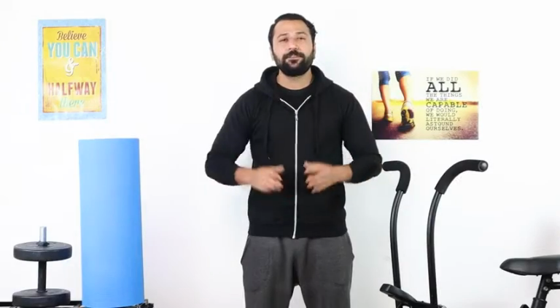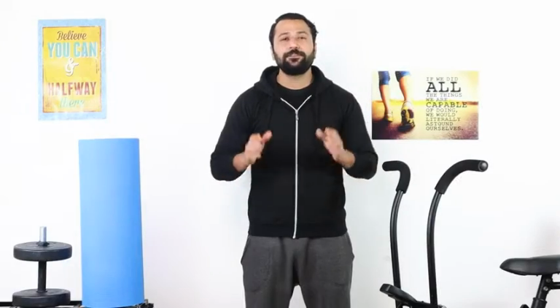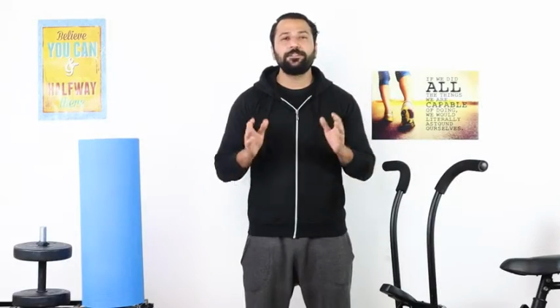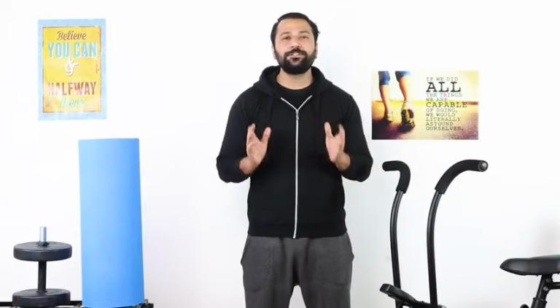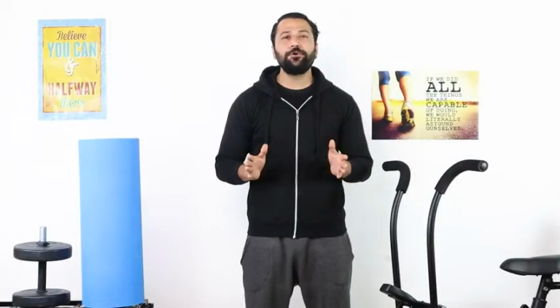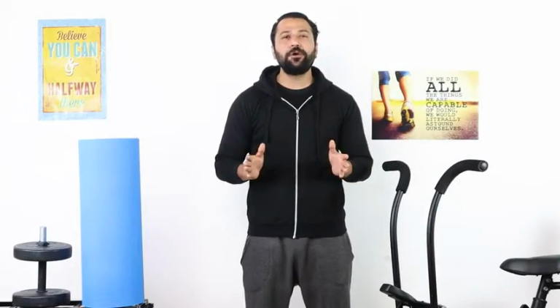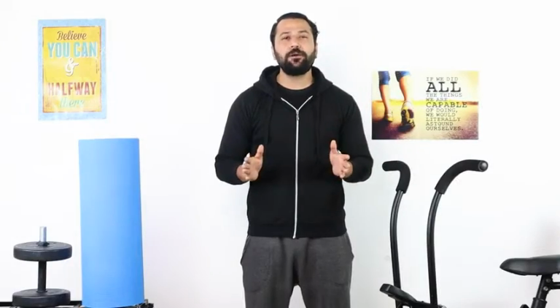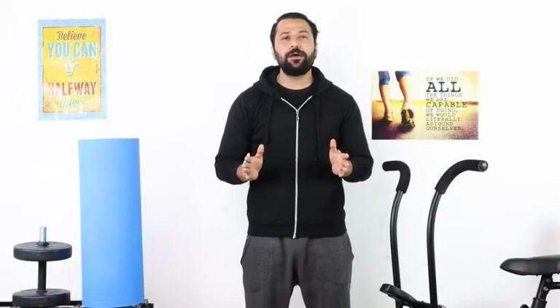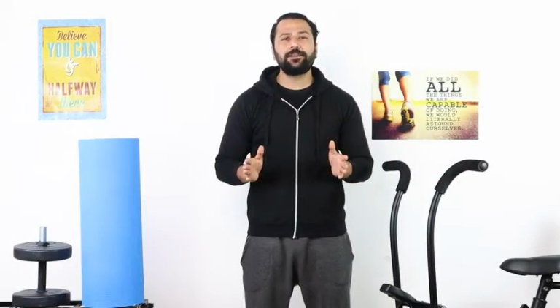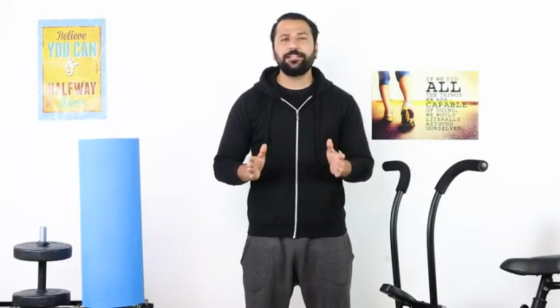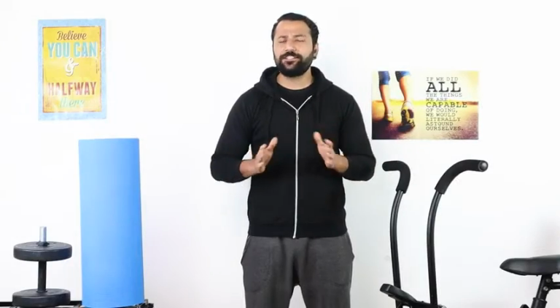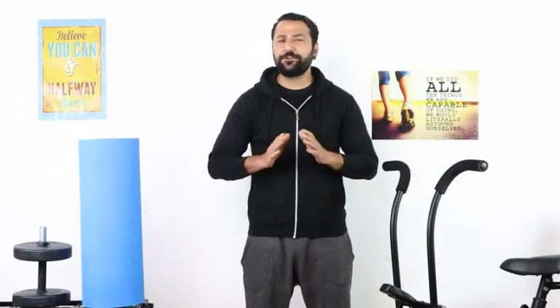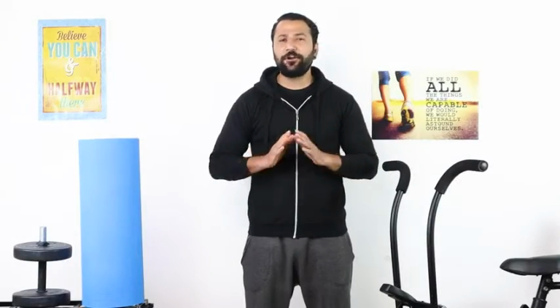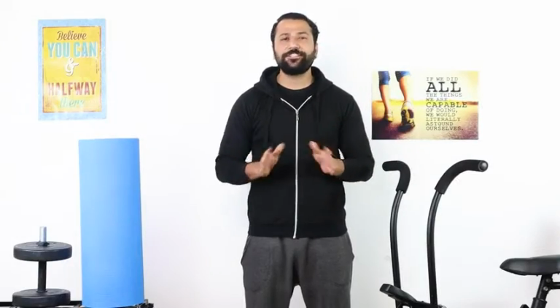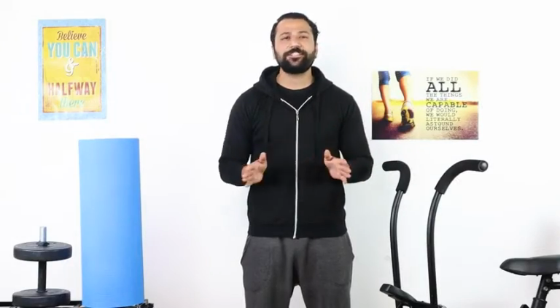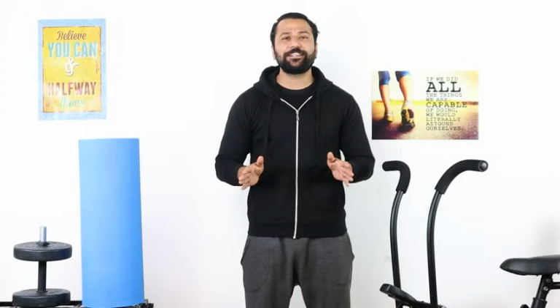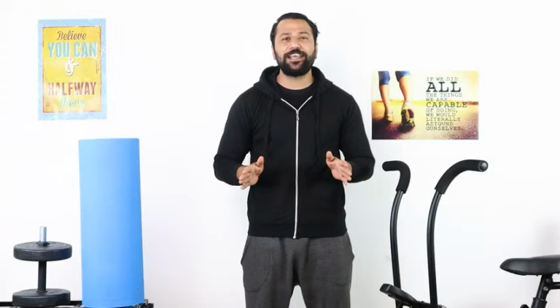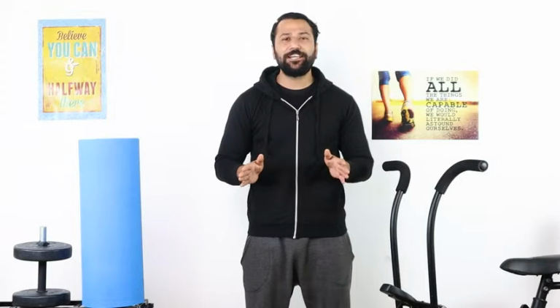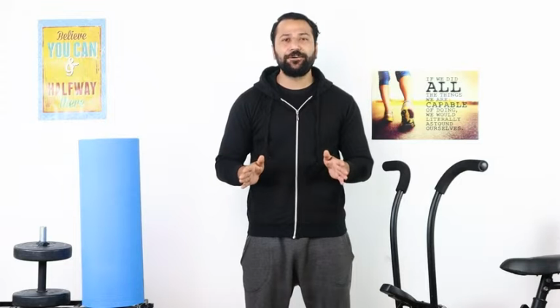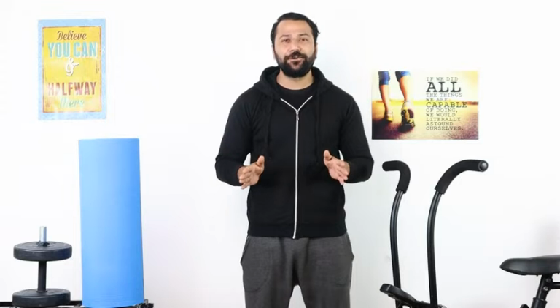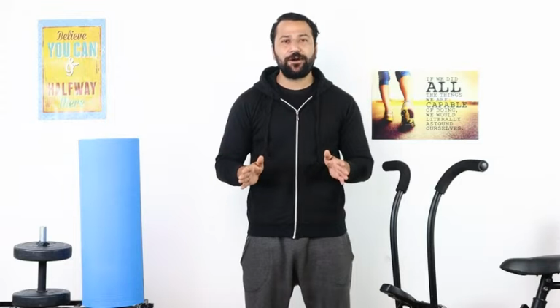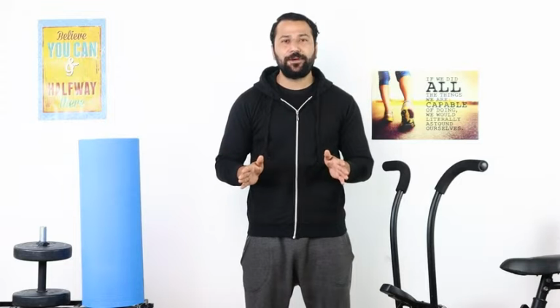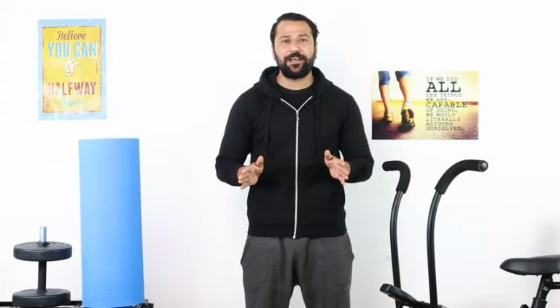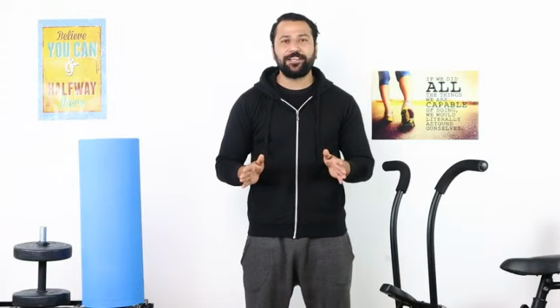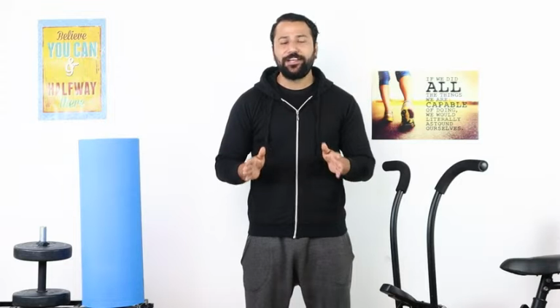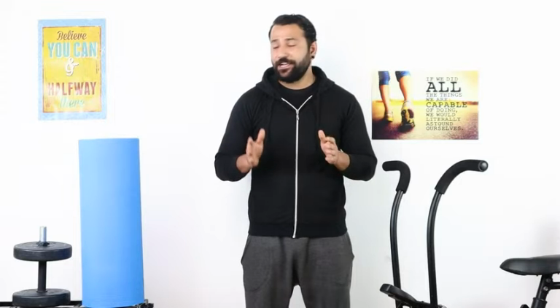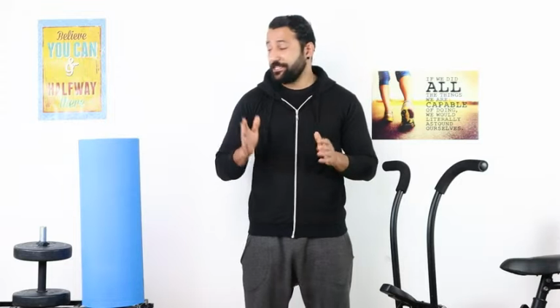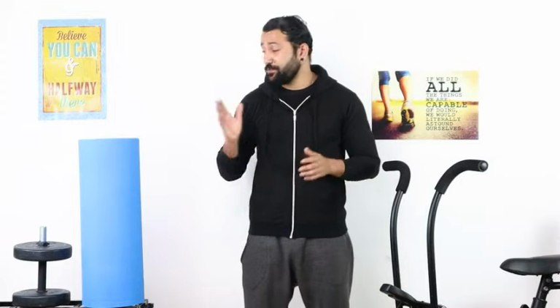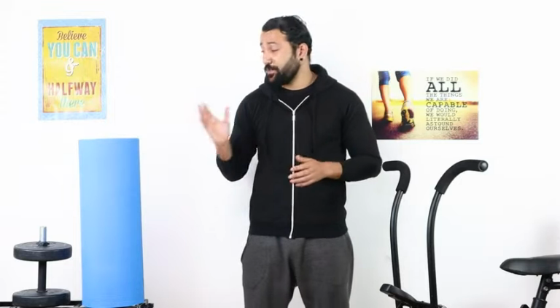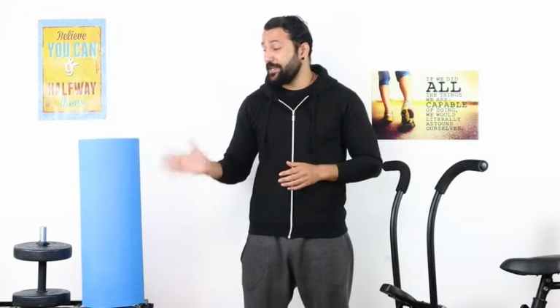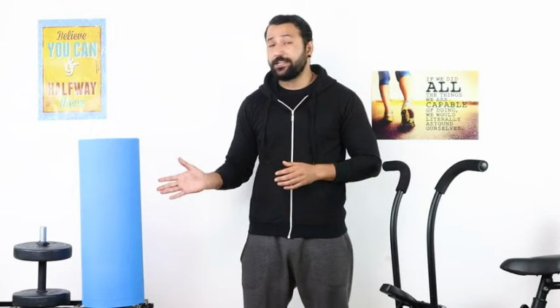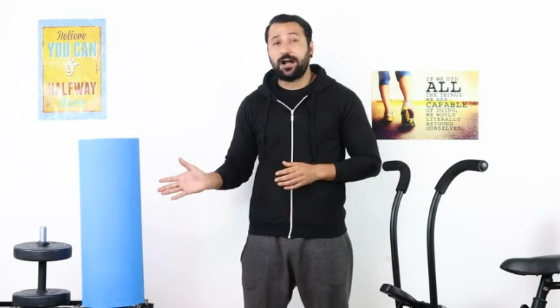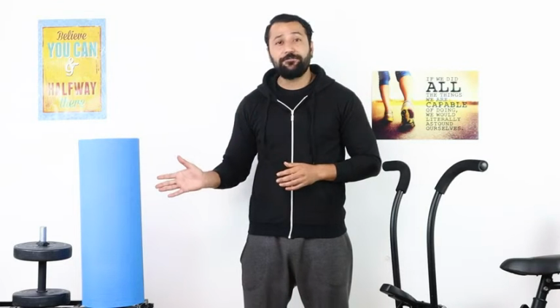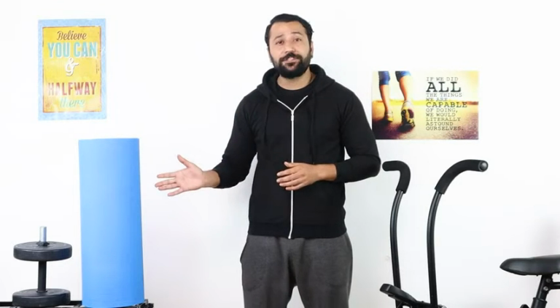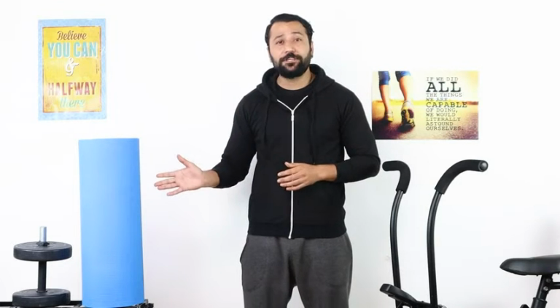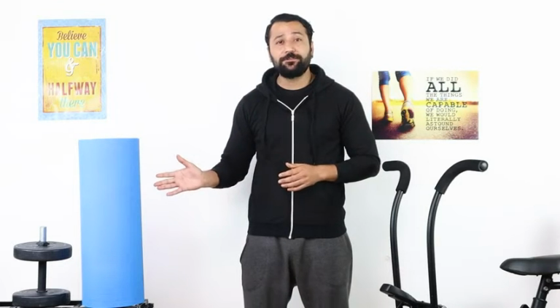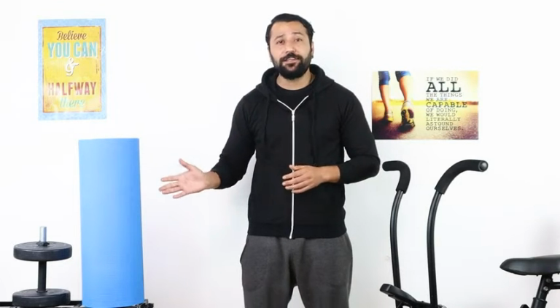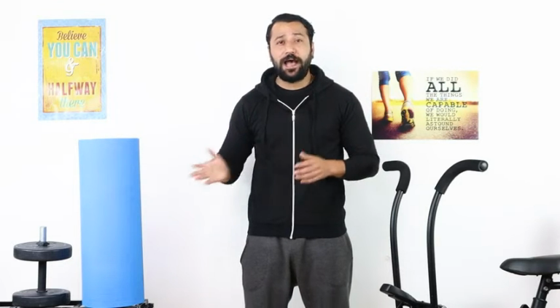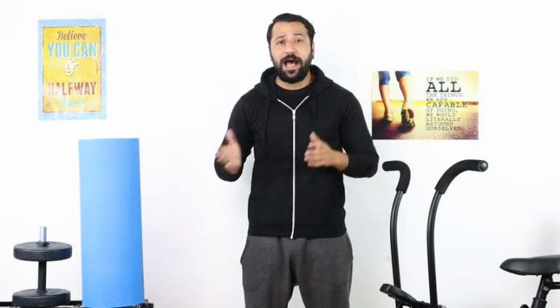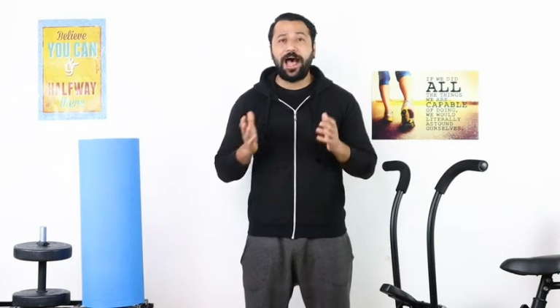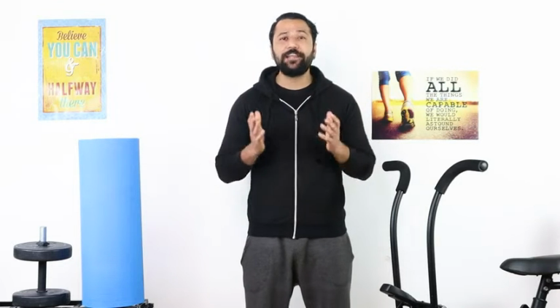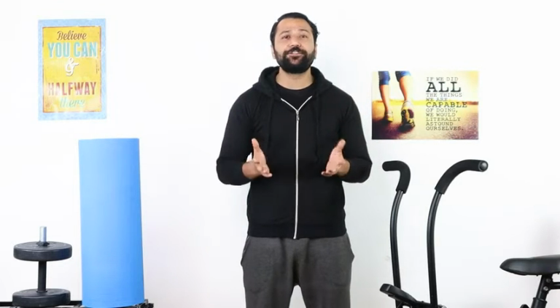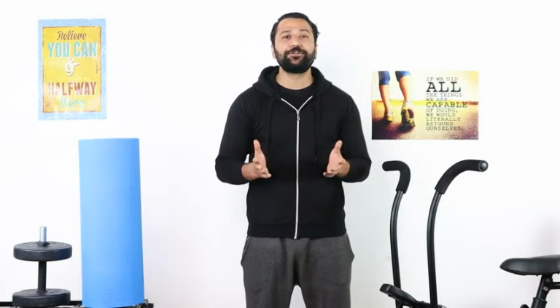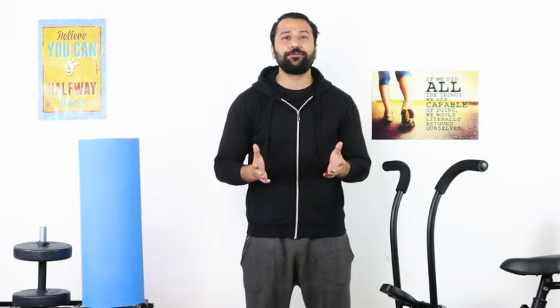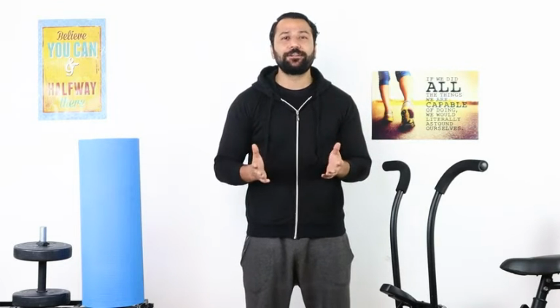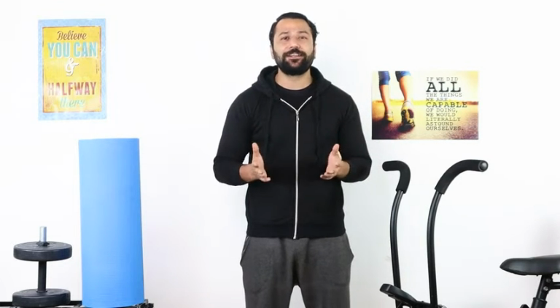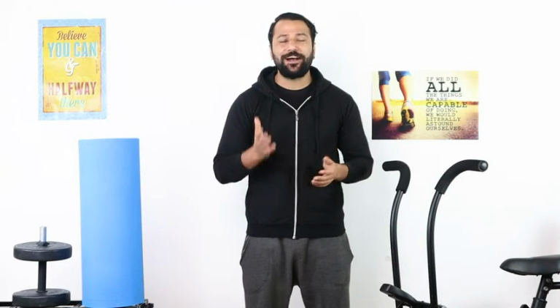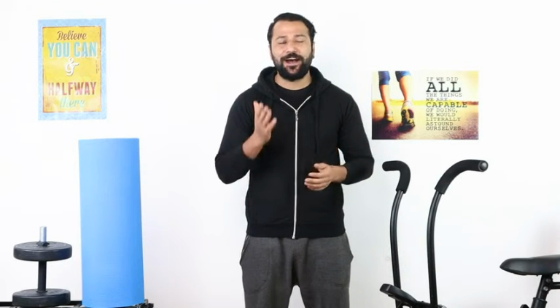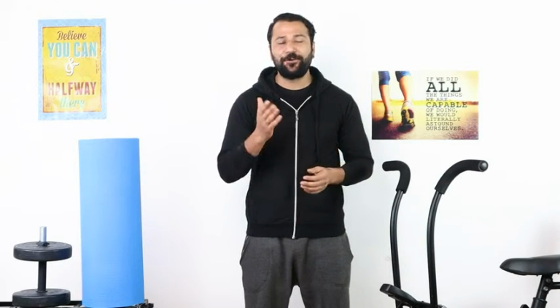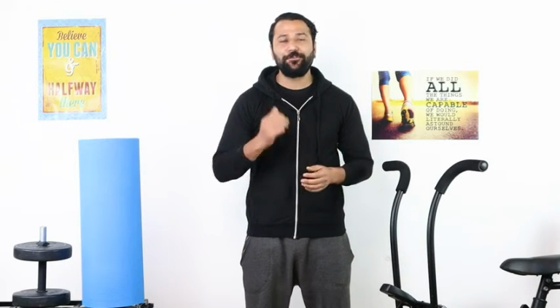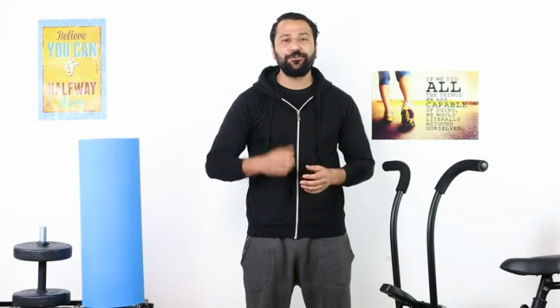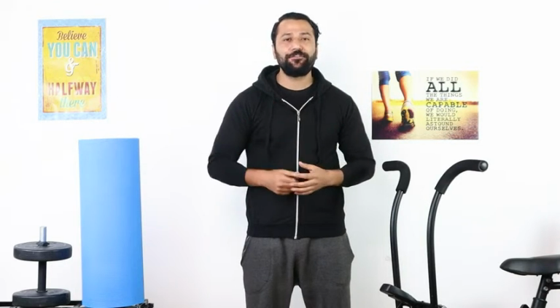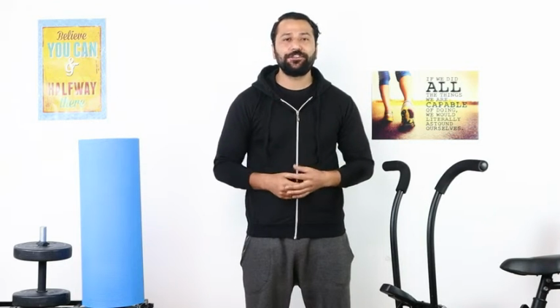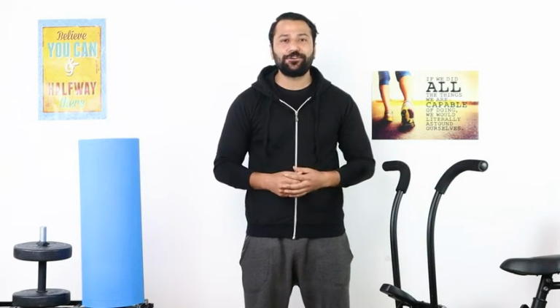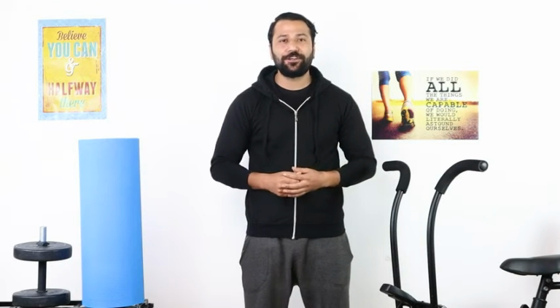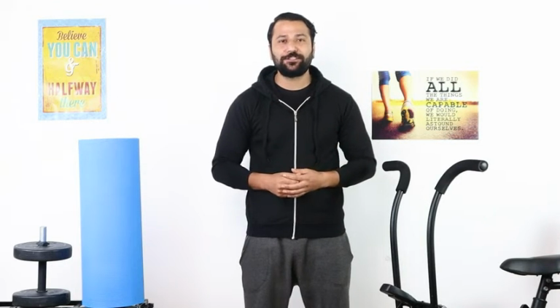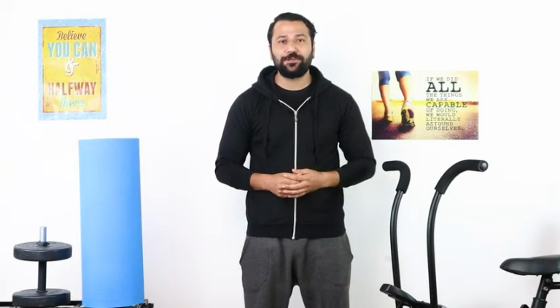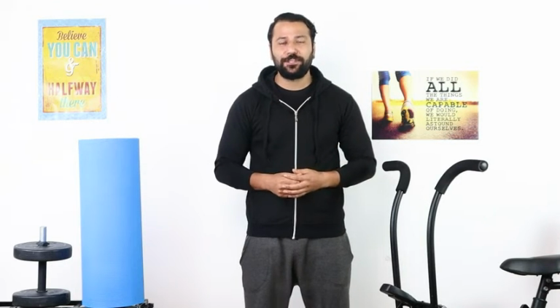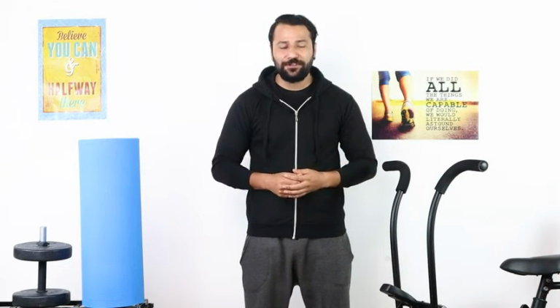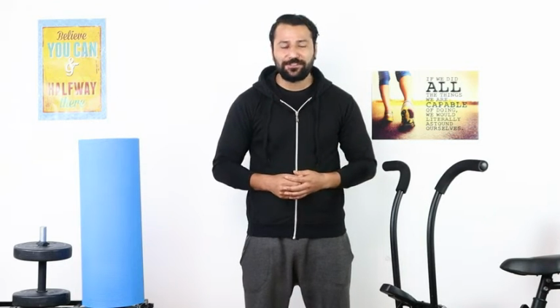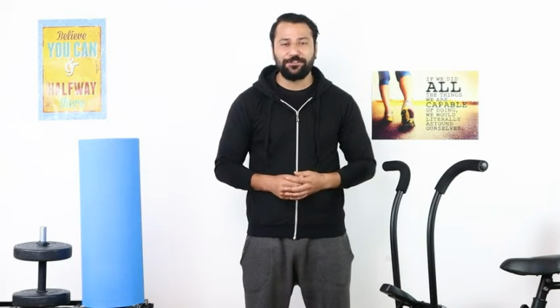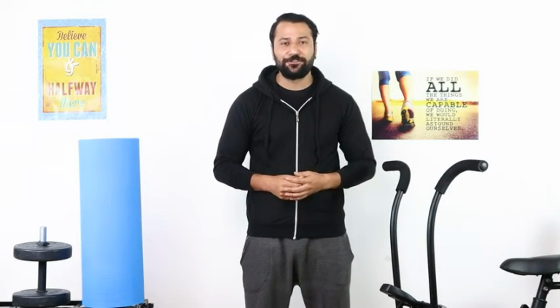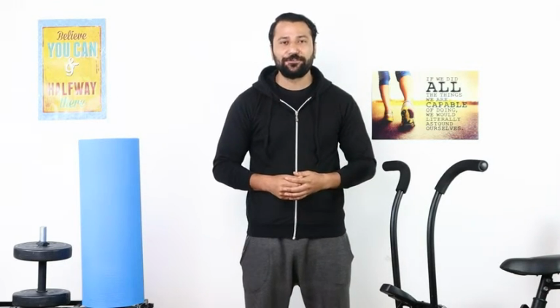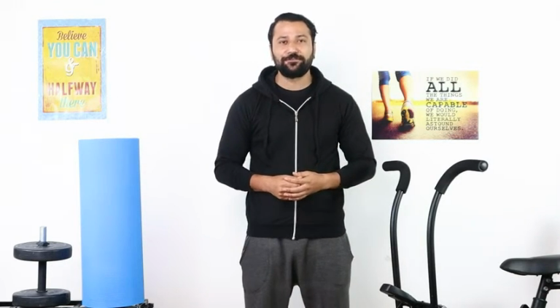This yoga mat is not just any yoga mat. It is very comfortable and durable. I hope you have enjoyed this video. See you soon.